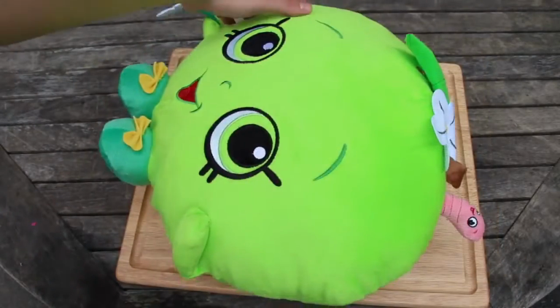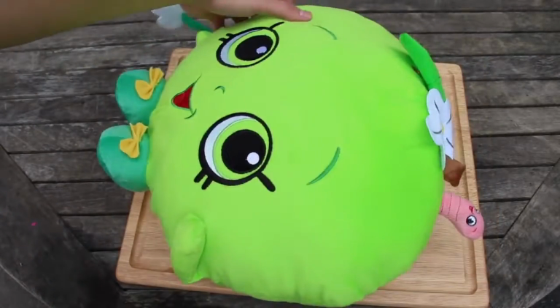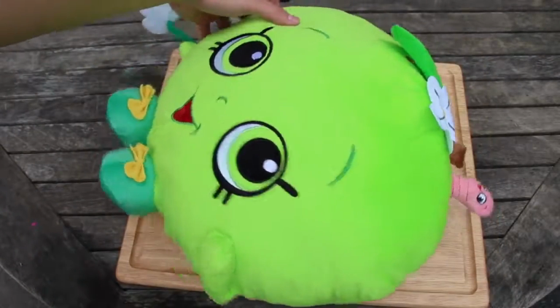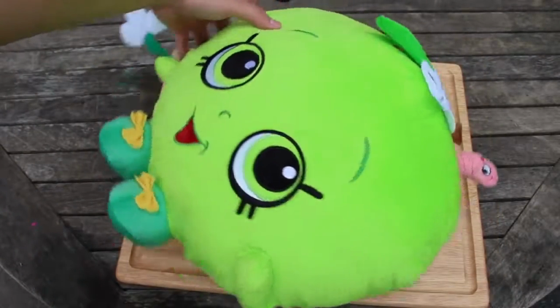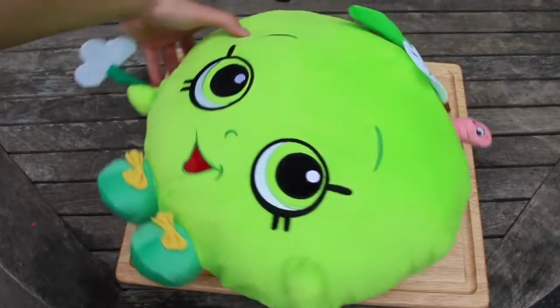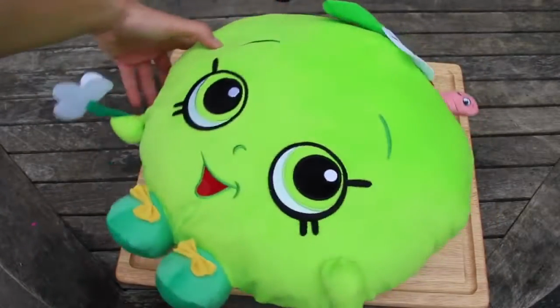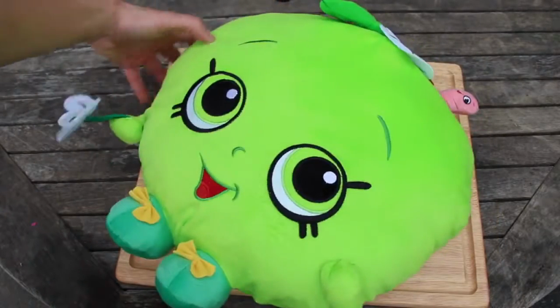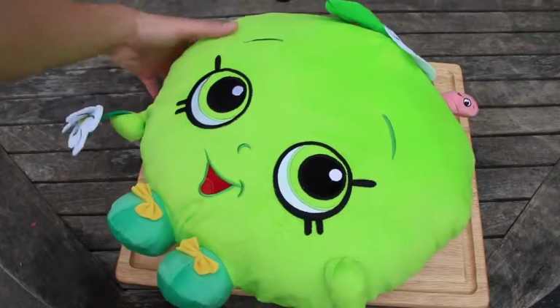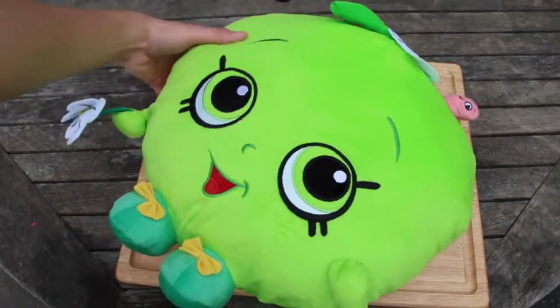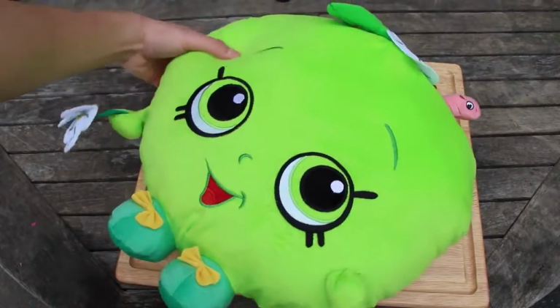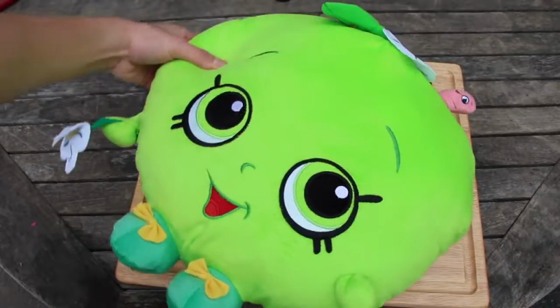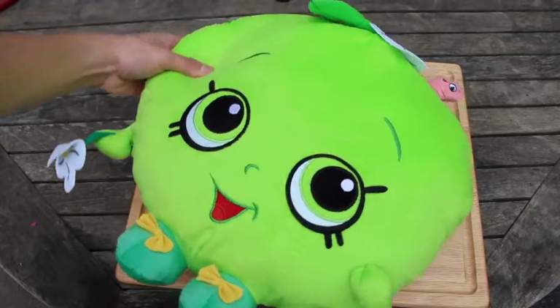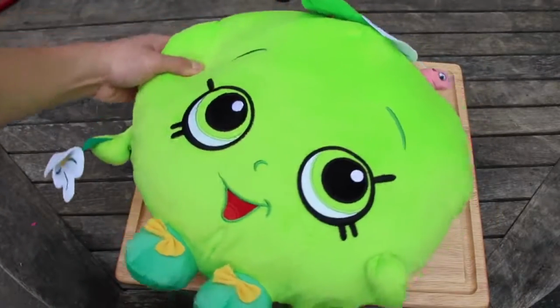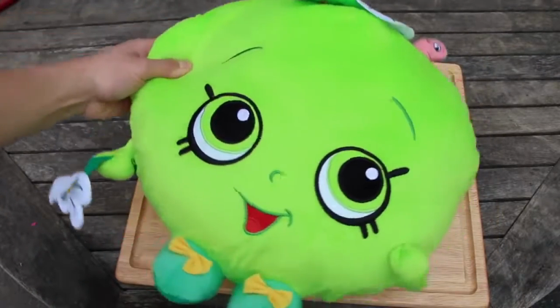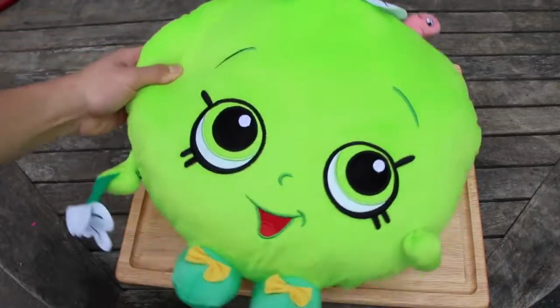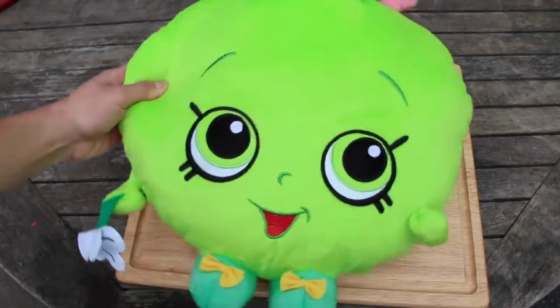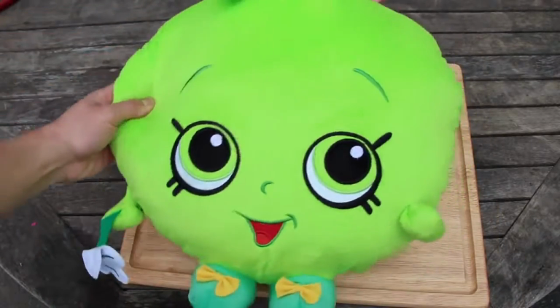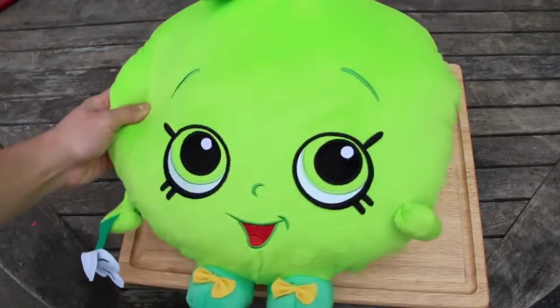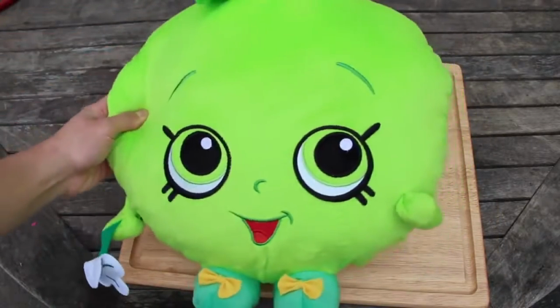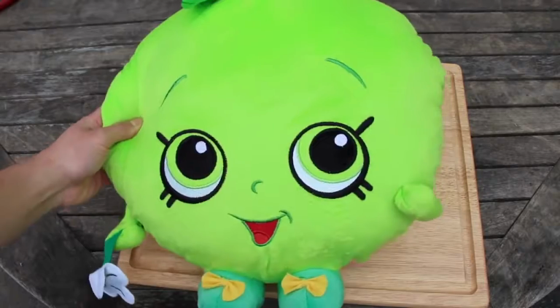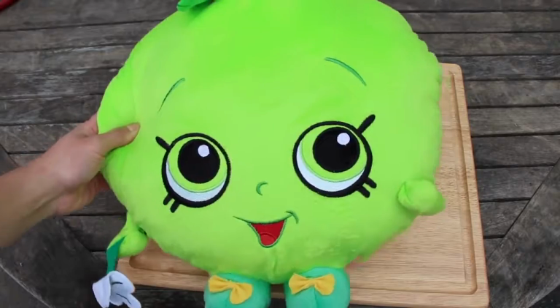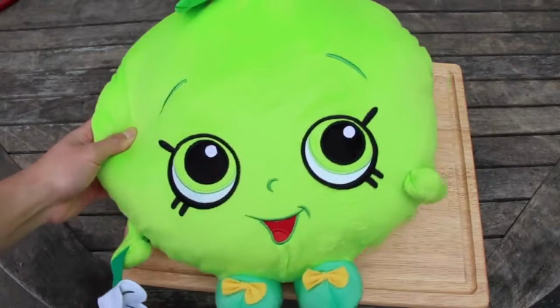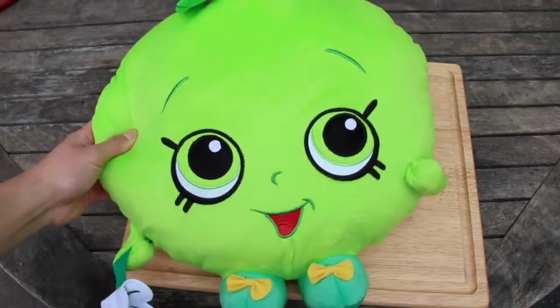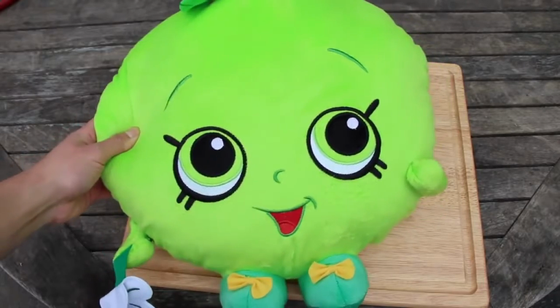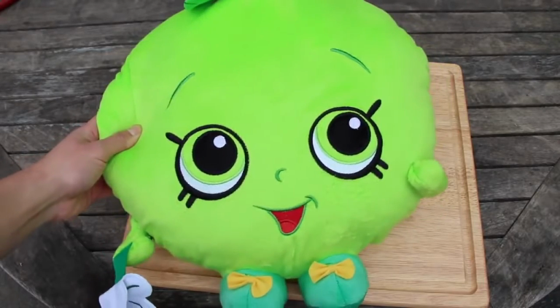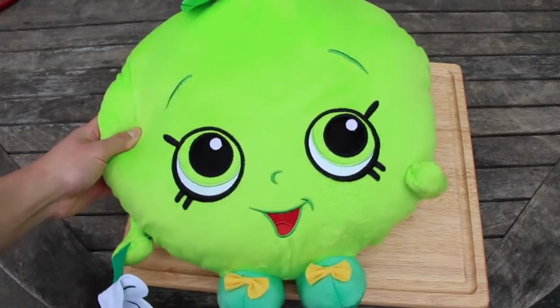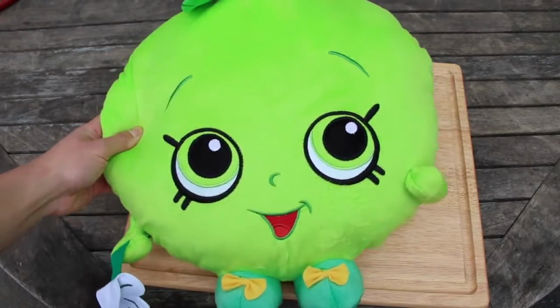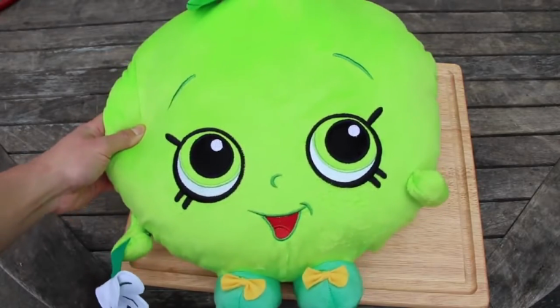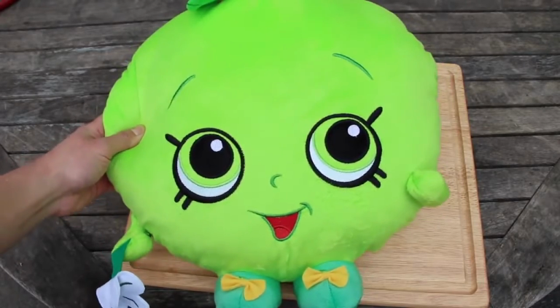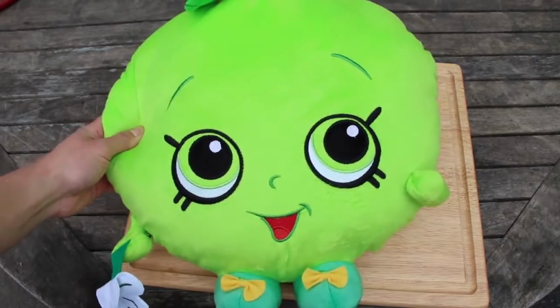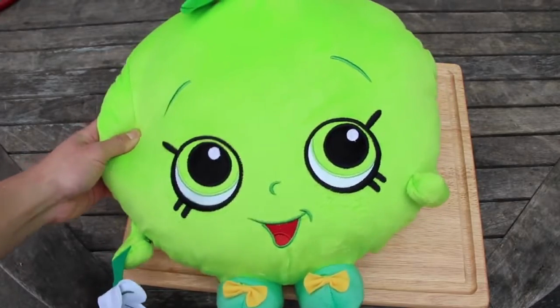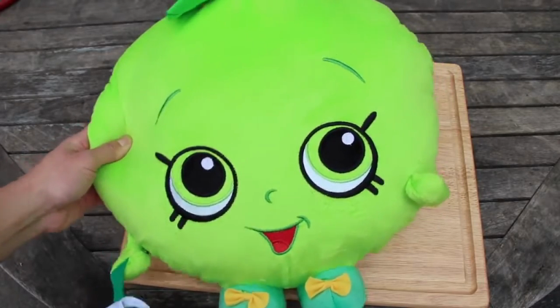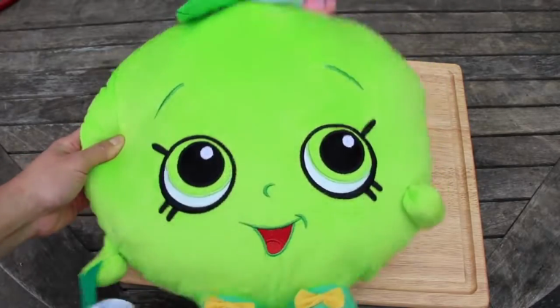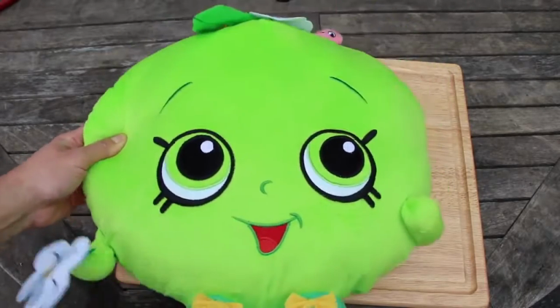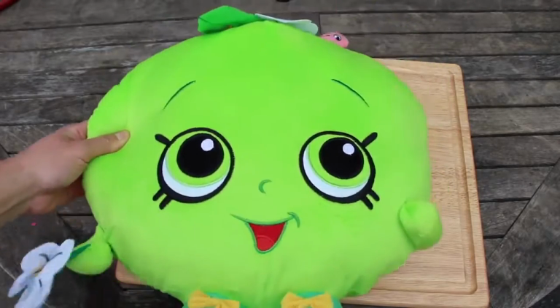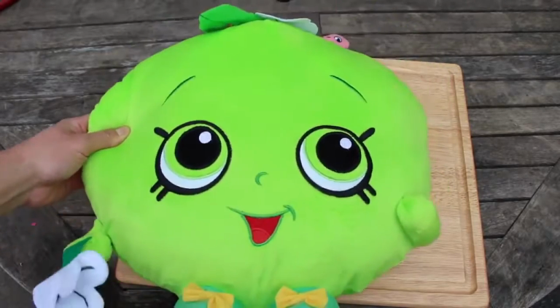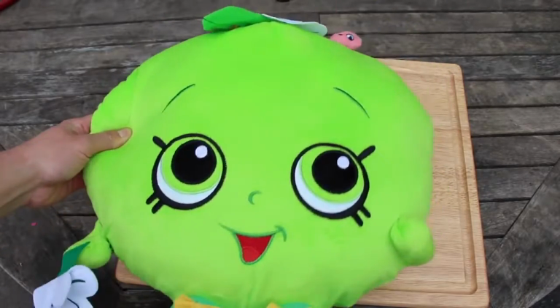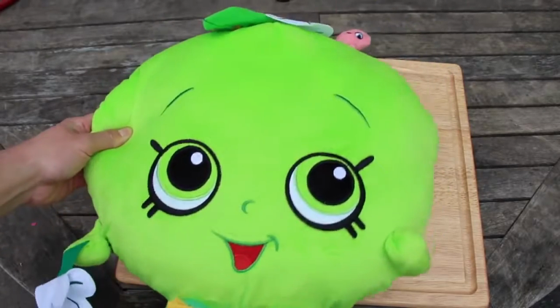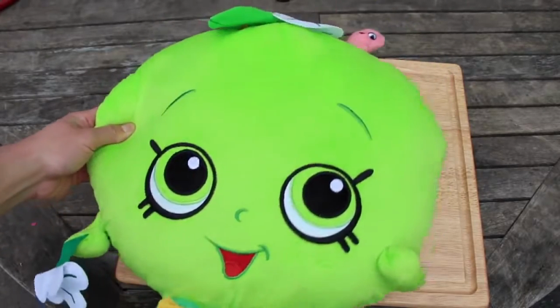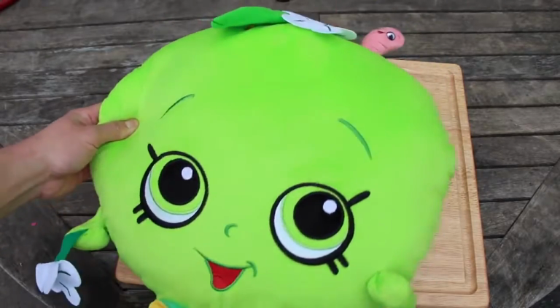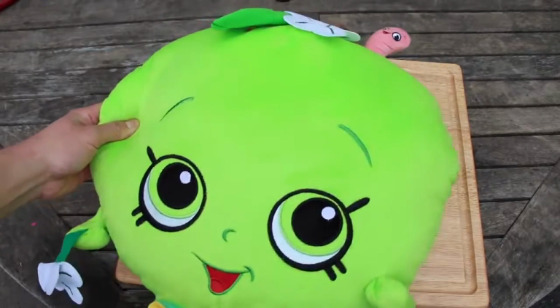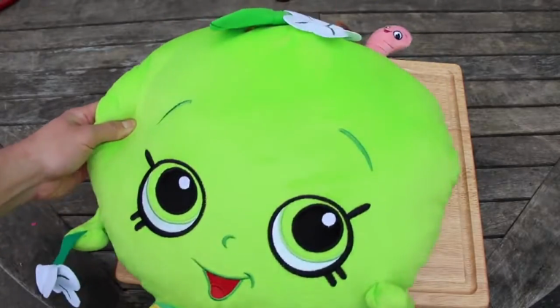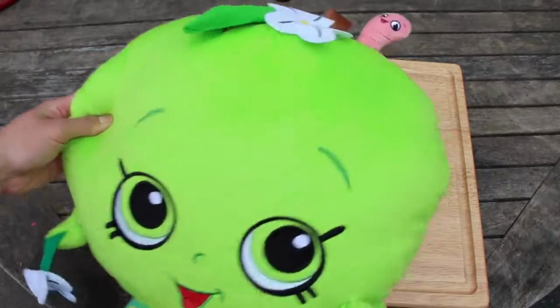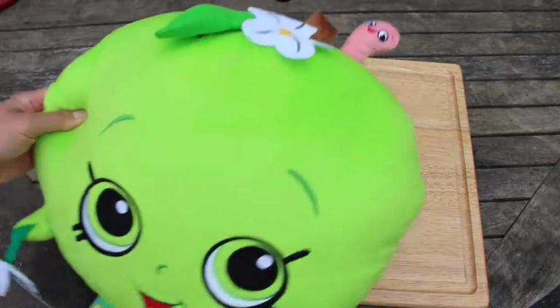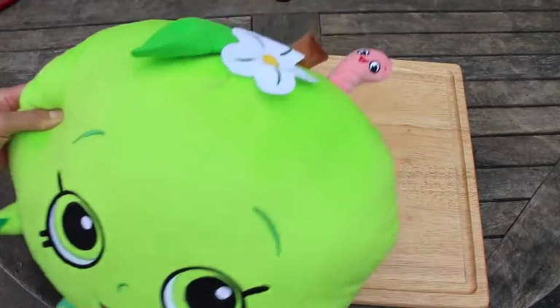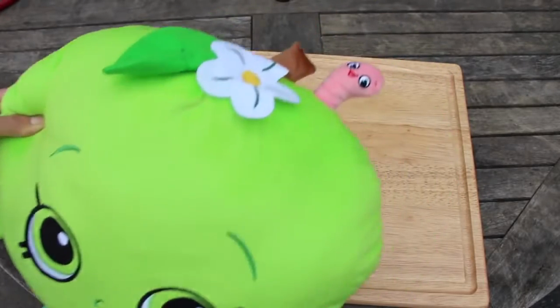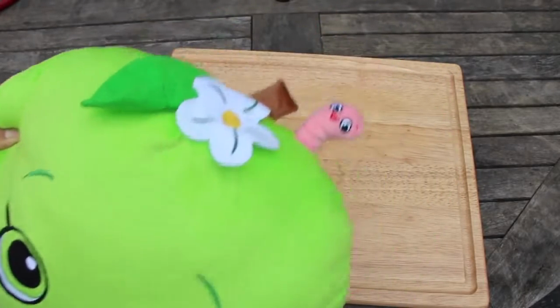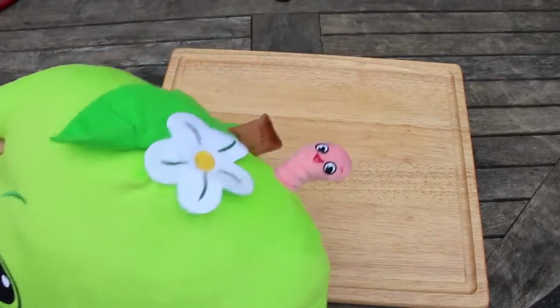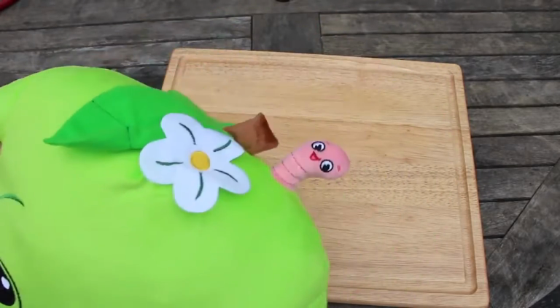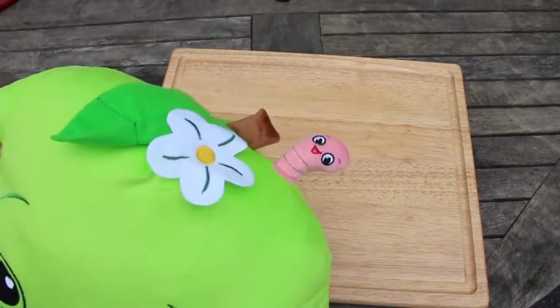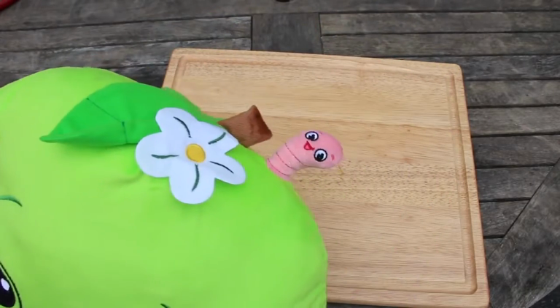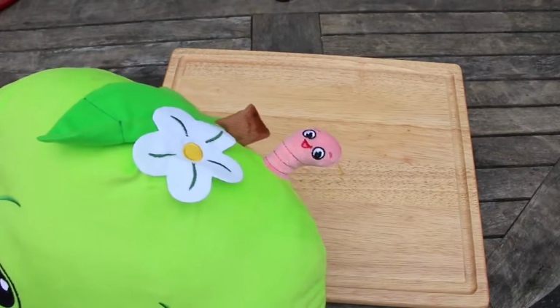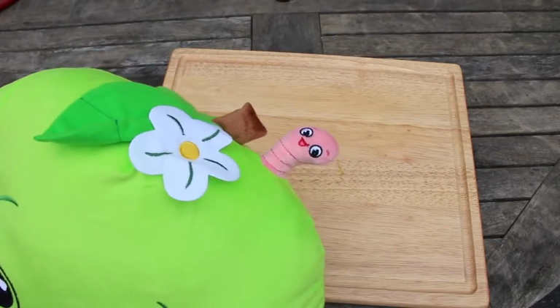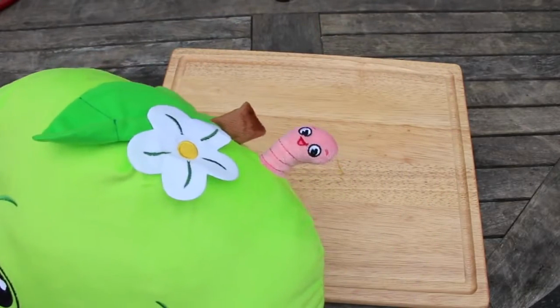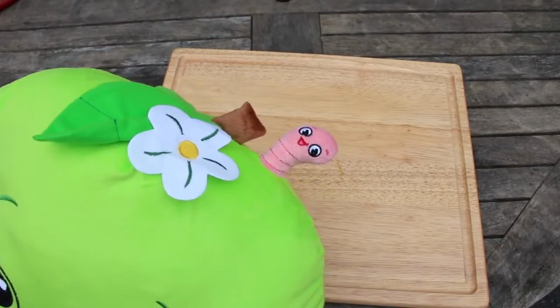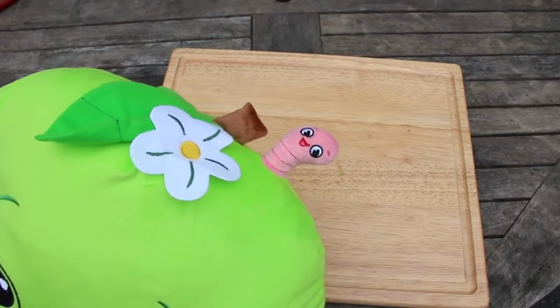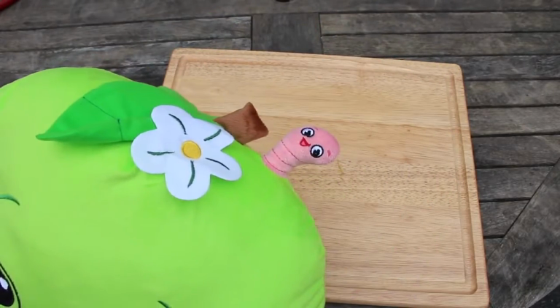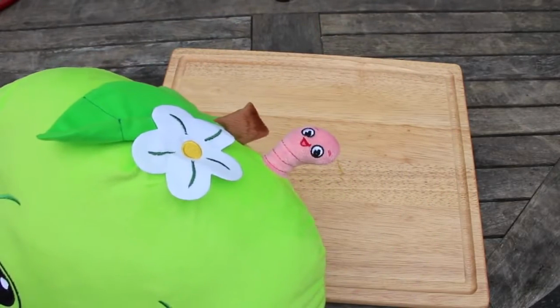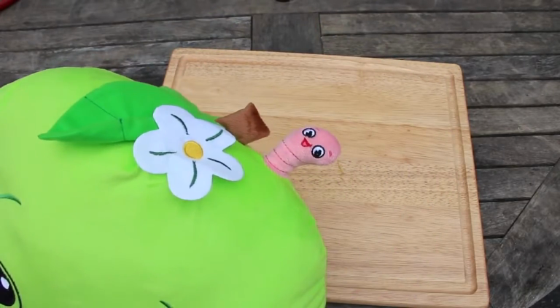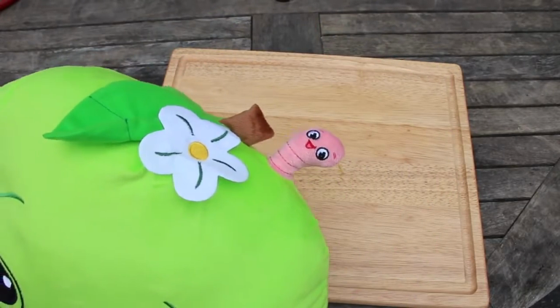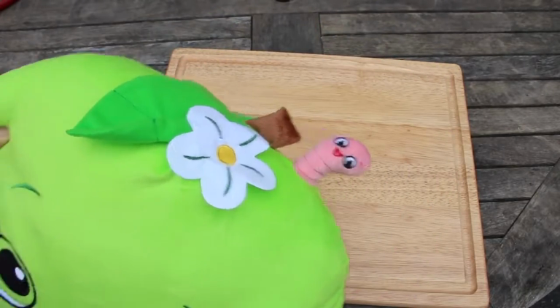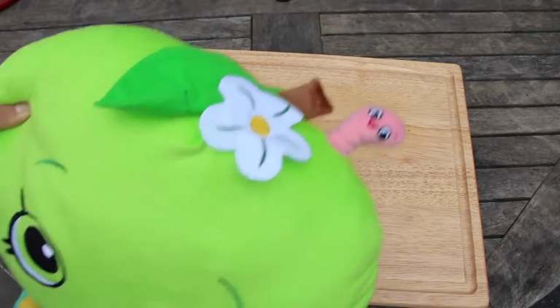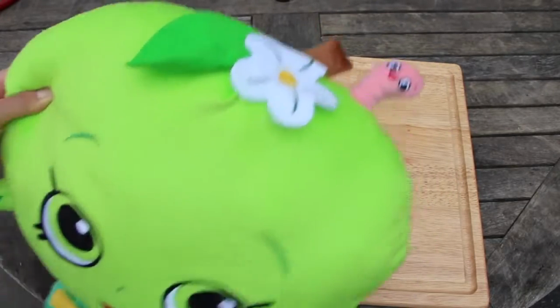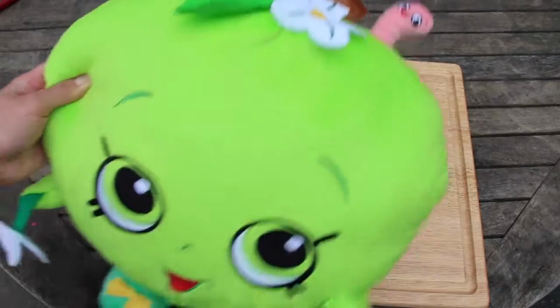Last but not least, we got Apple Blossom. She also doesn't need an introduction like Delish Donut because she's one of the first Shopkins too, and an ultra rare as well.